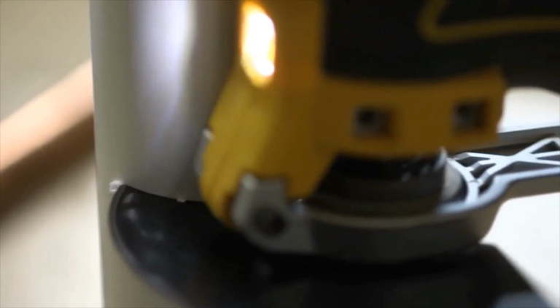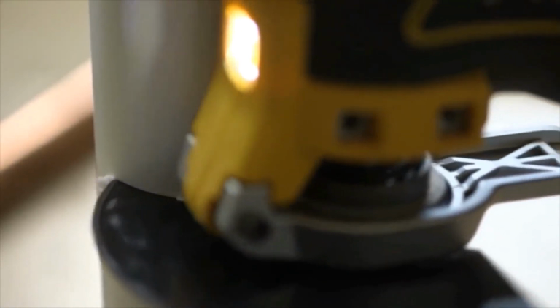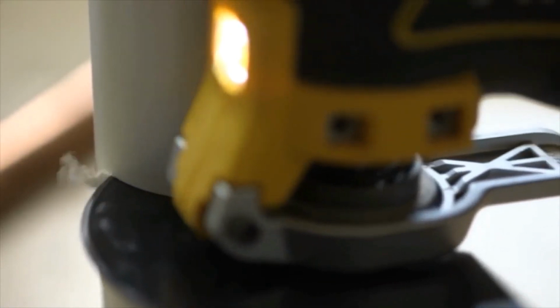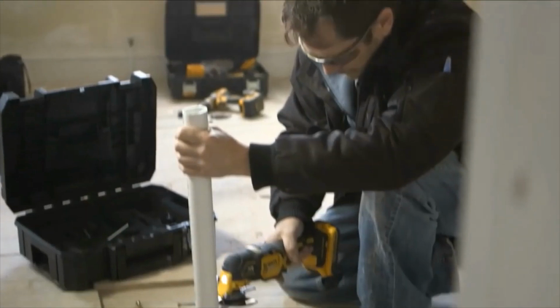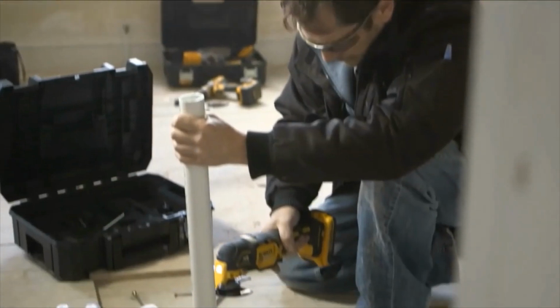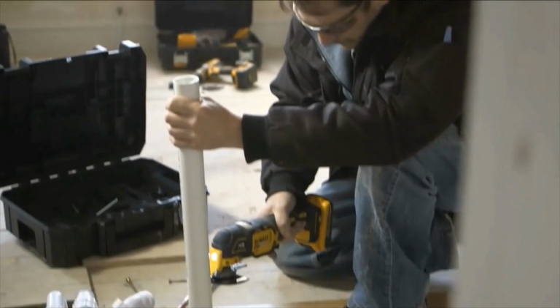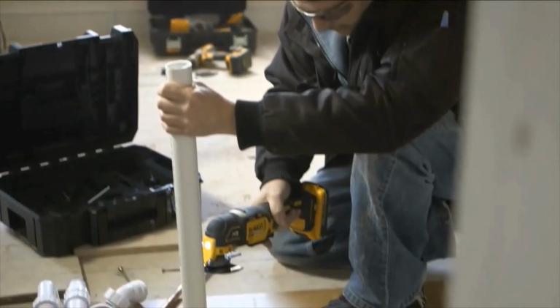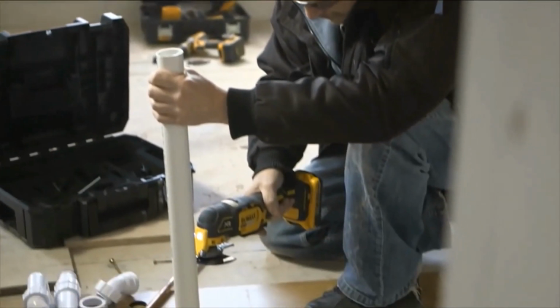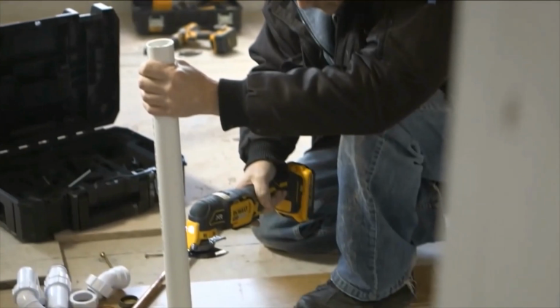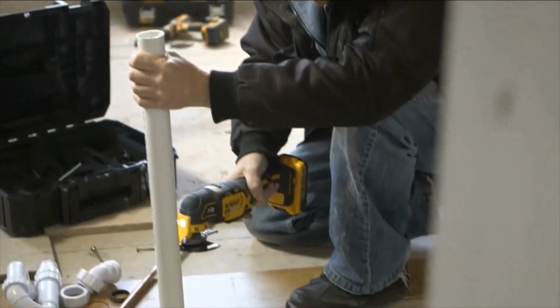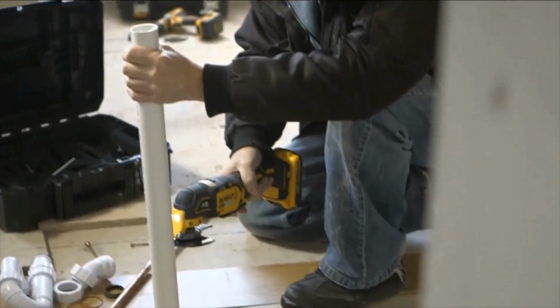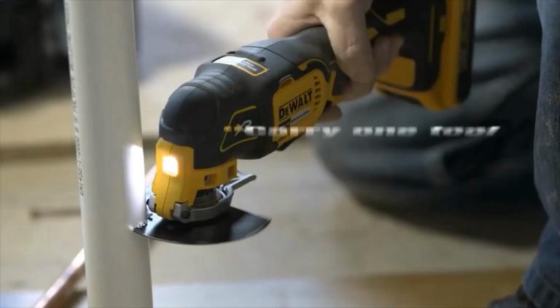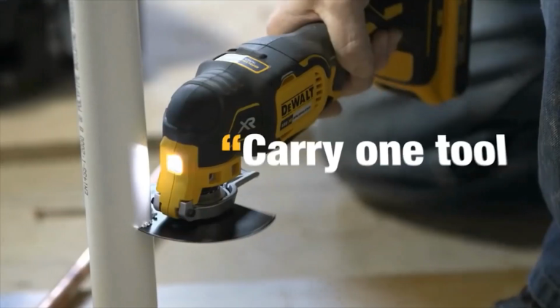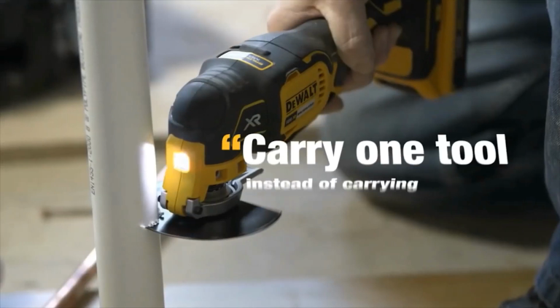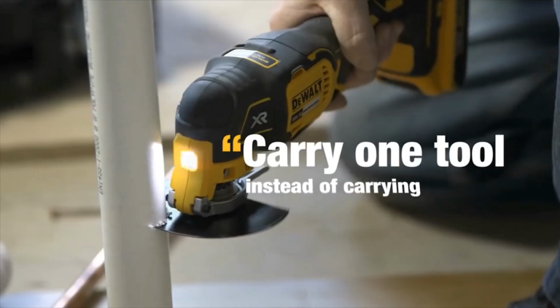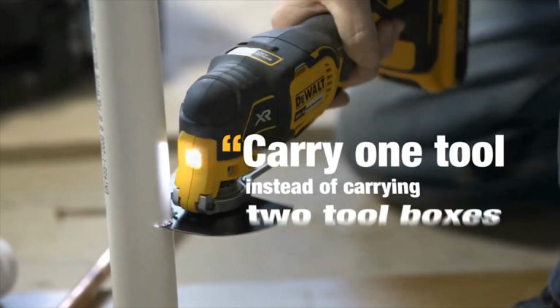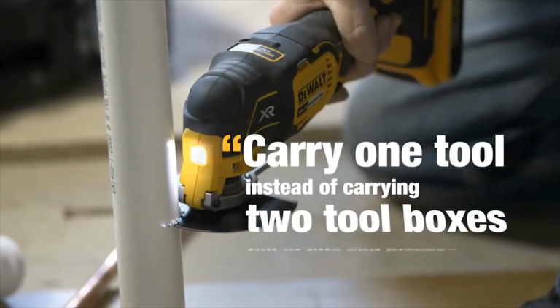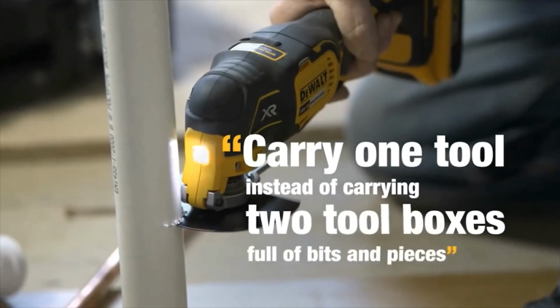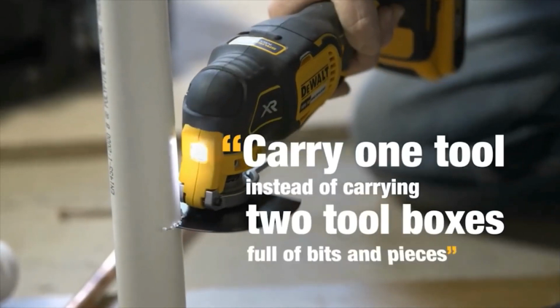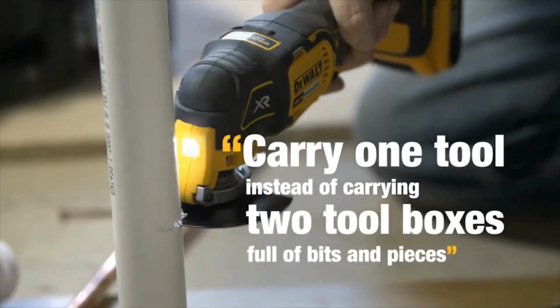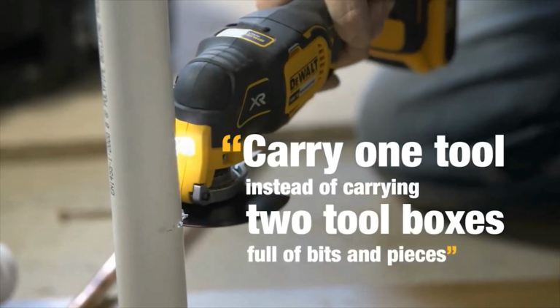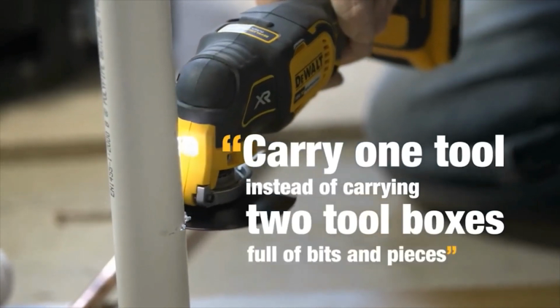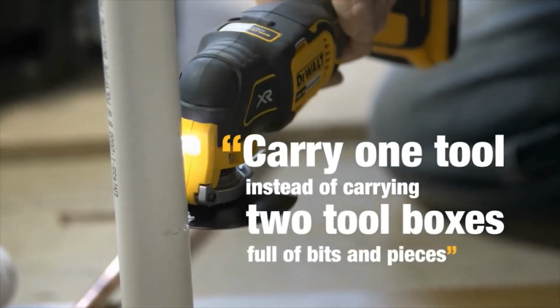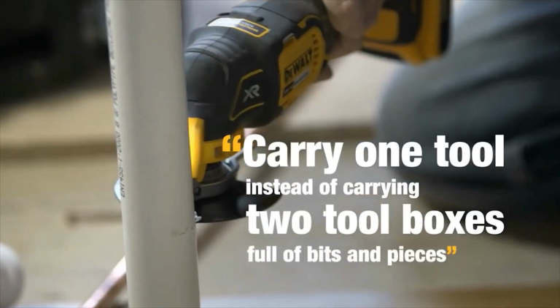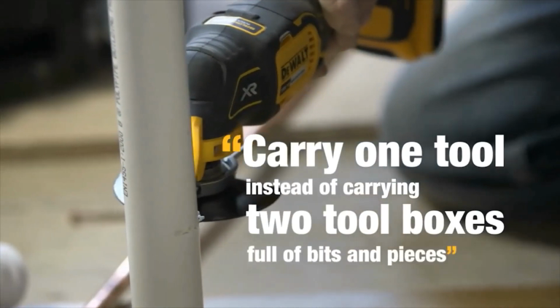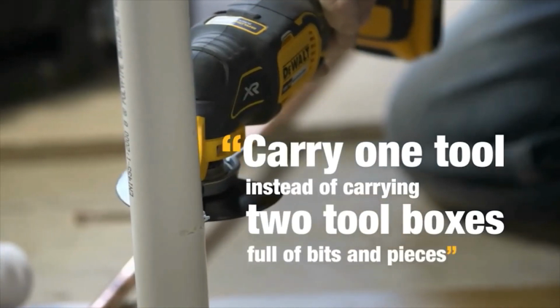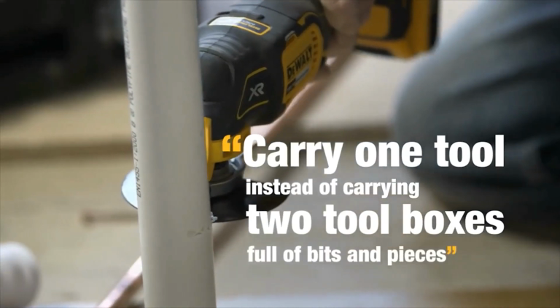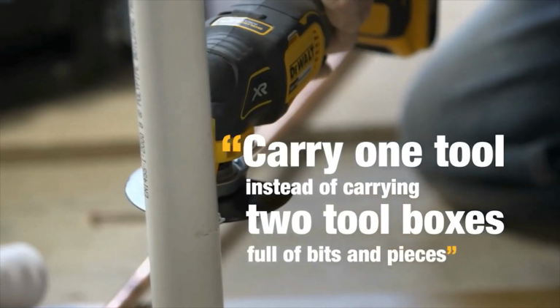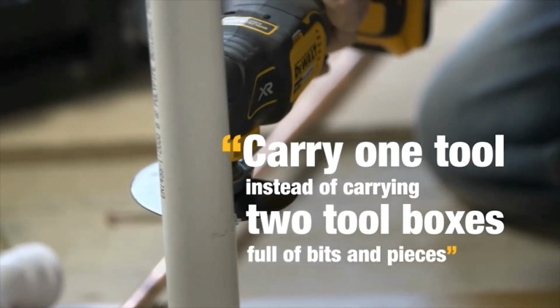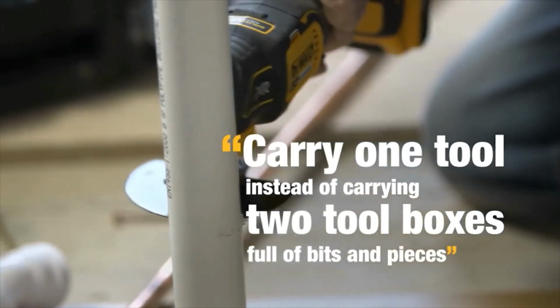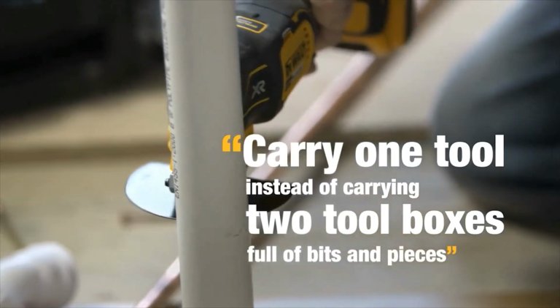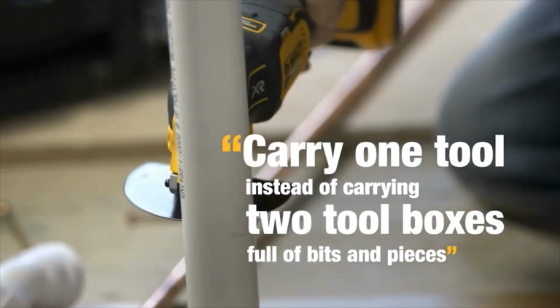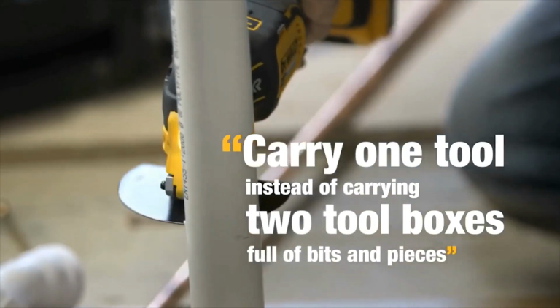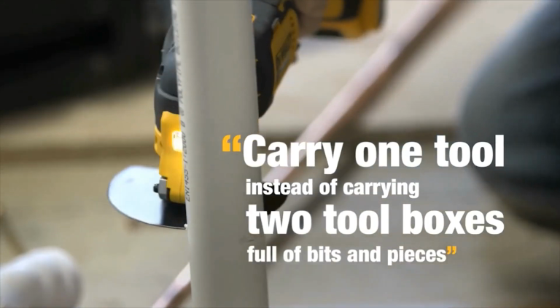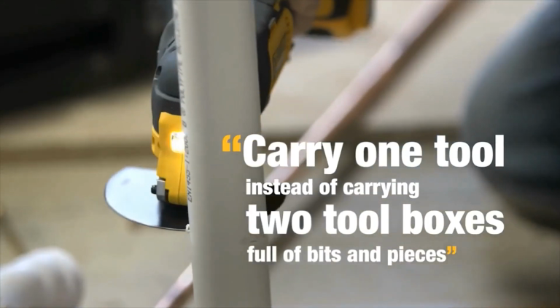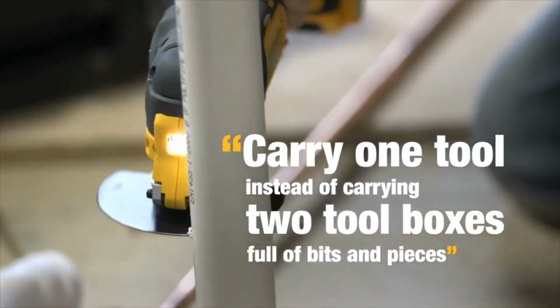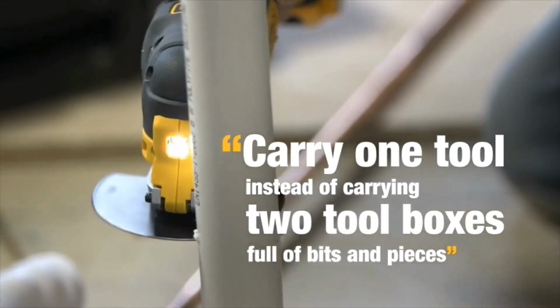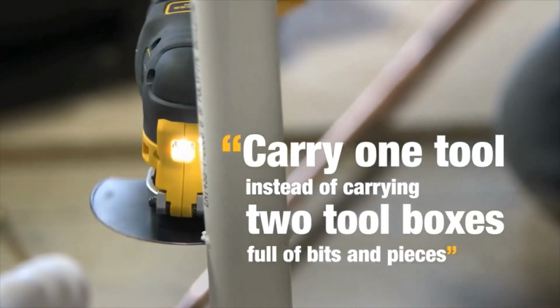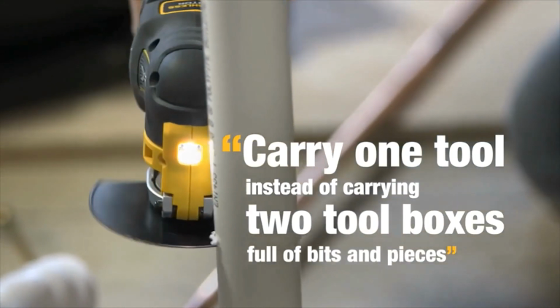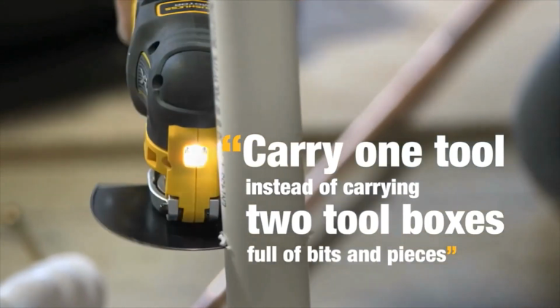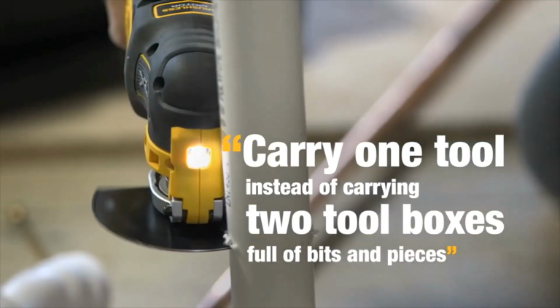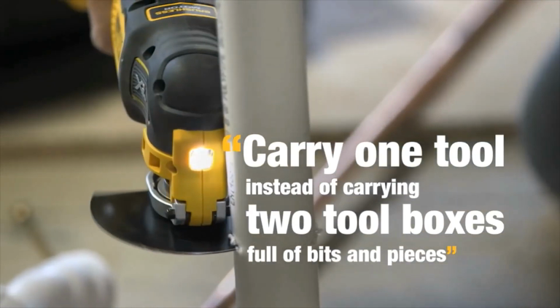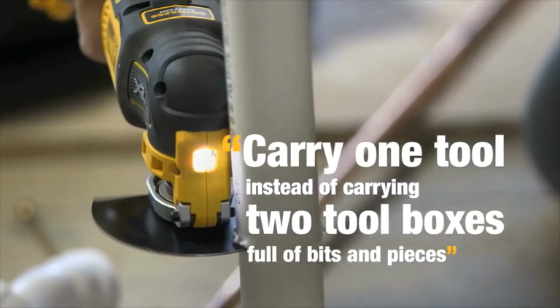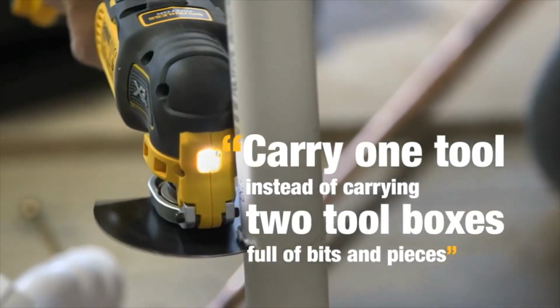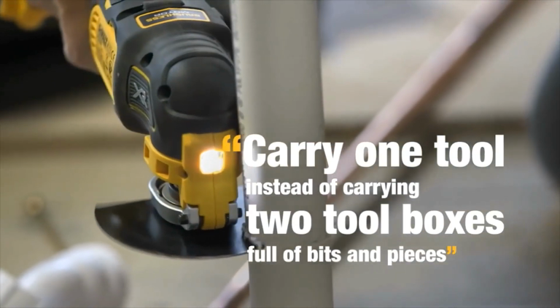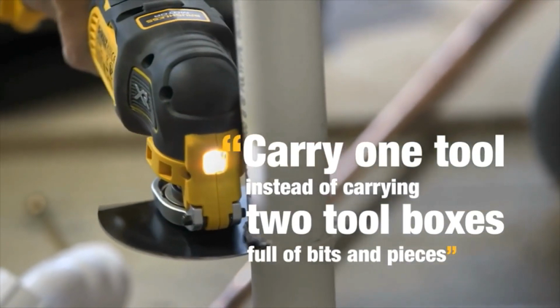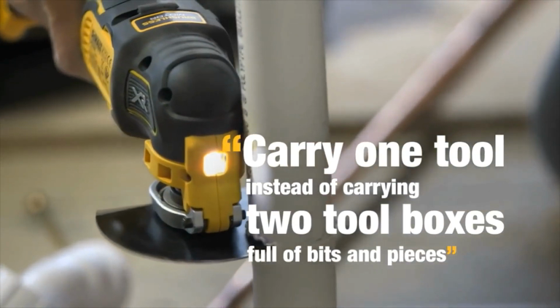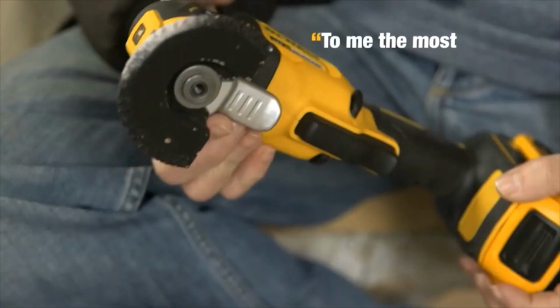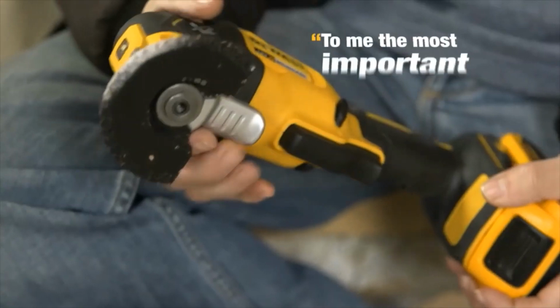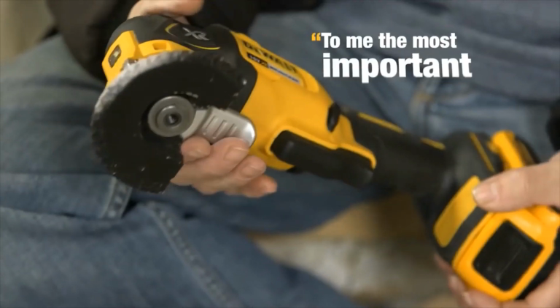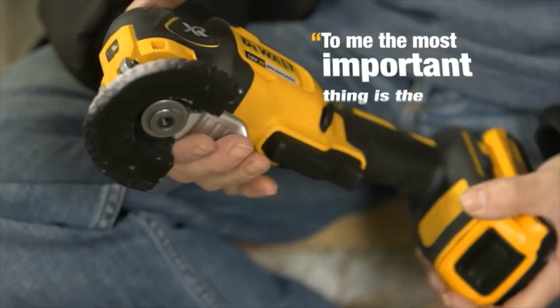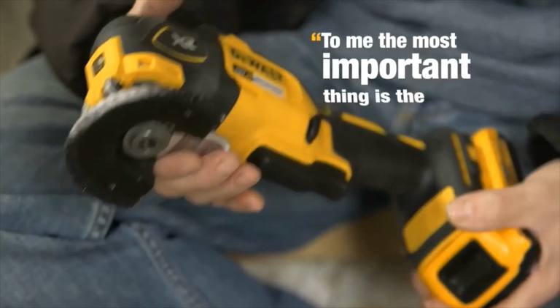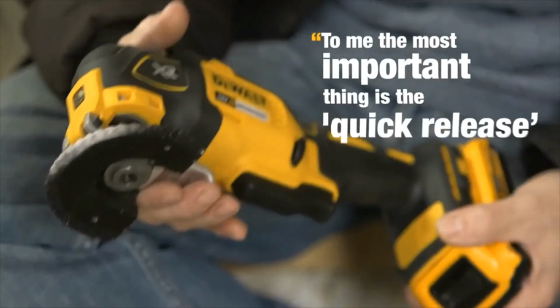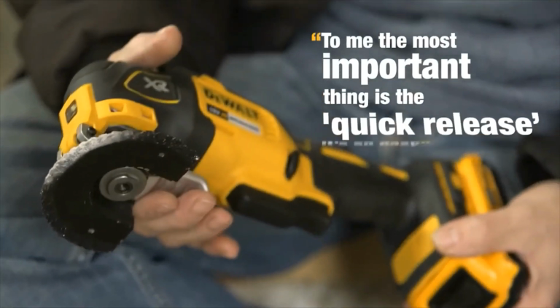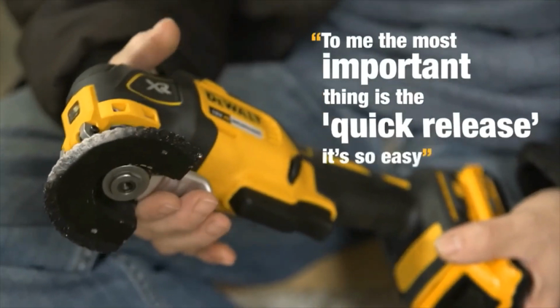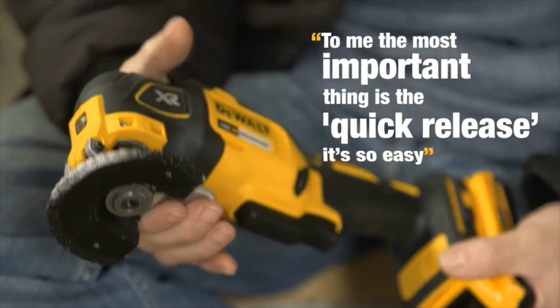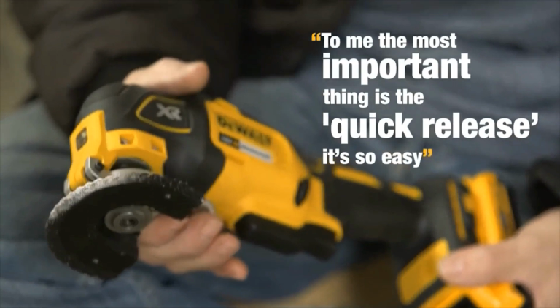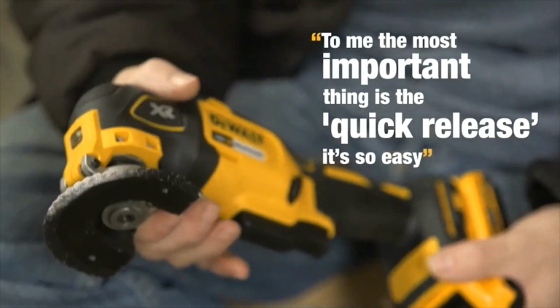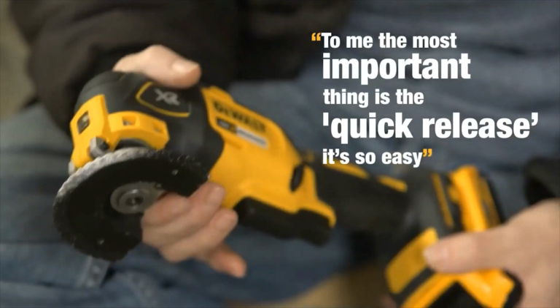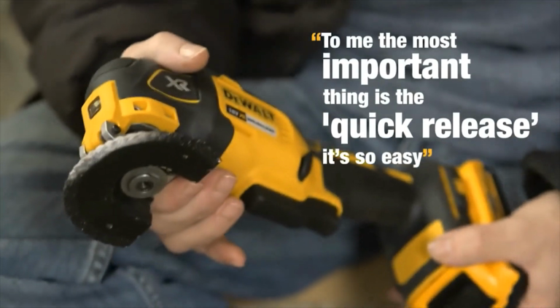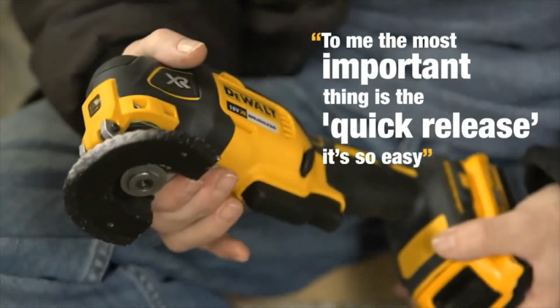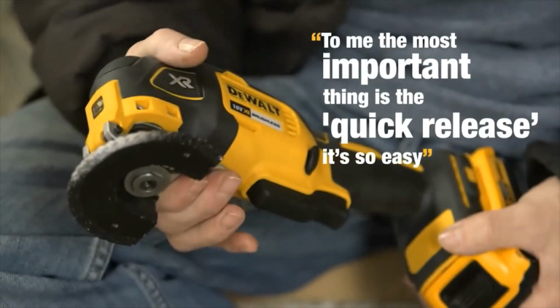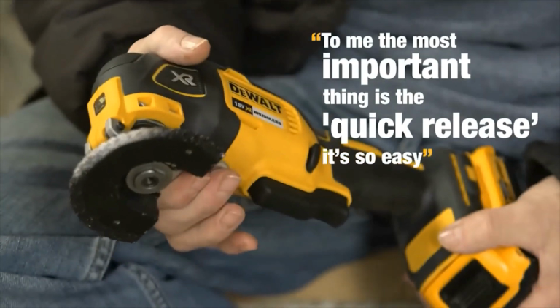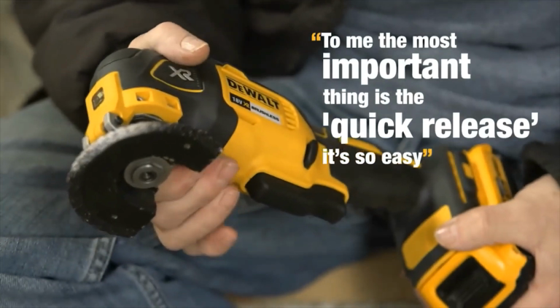I can literally carry one tool around with me instead of carrying two toolboxes full of bits and pieces. For me, the most important thing is the quick release.